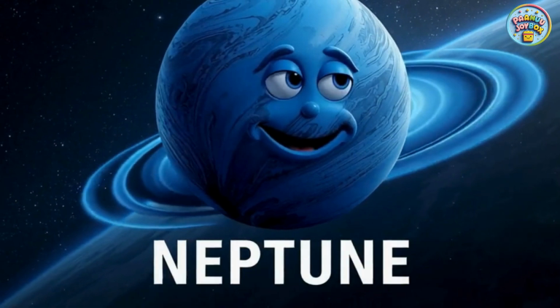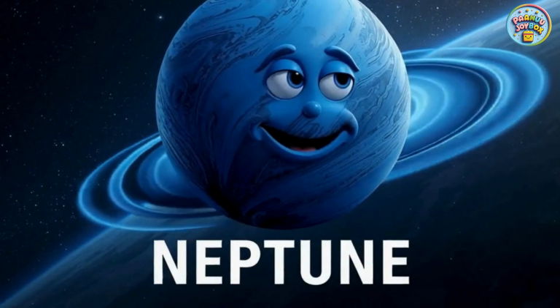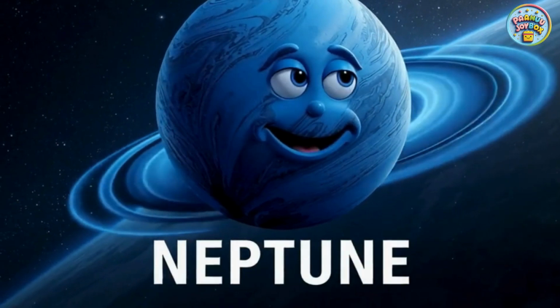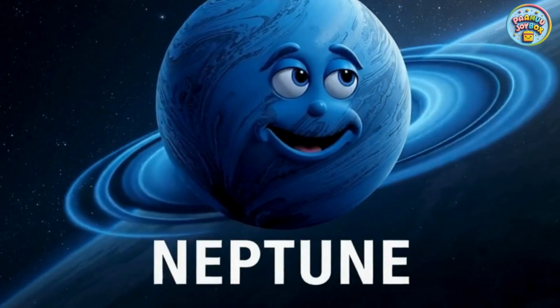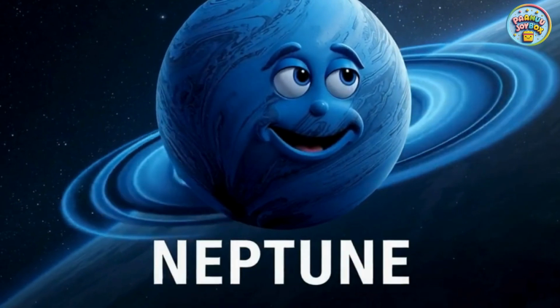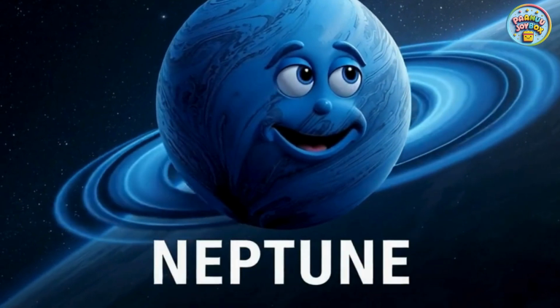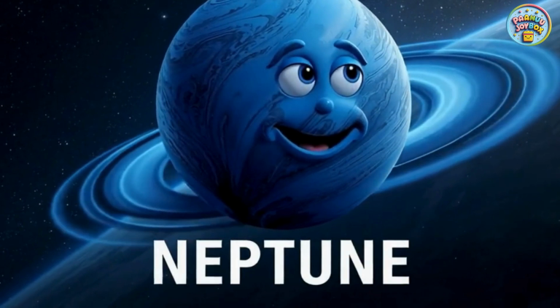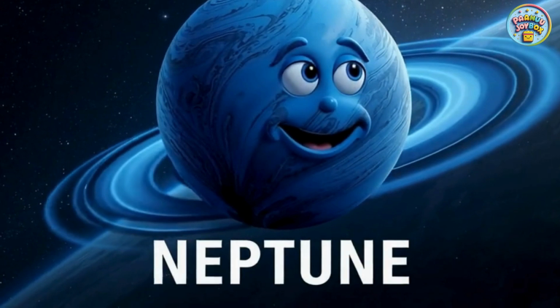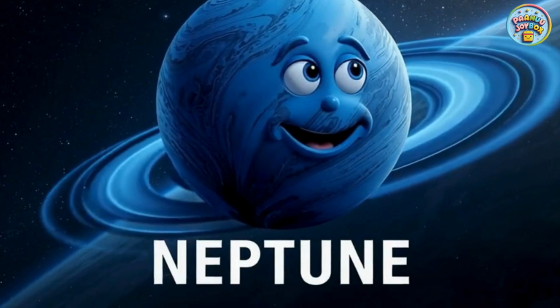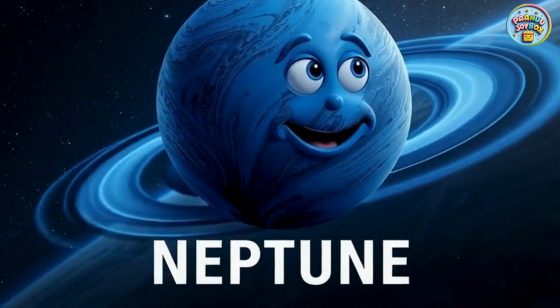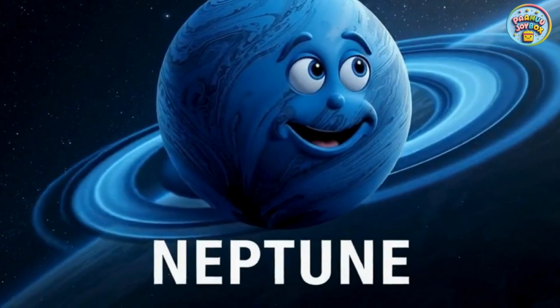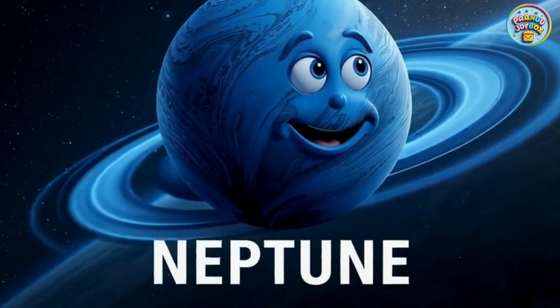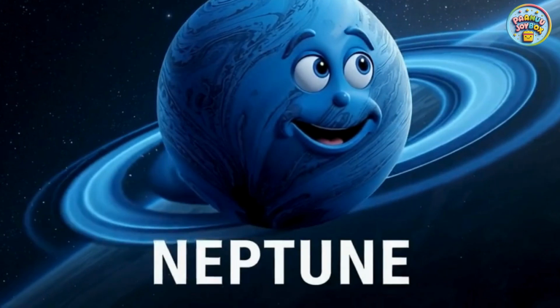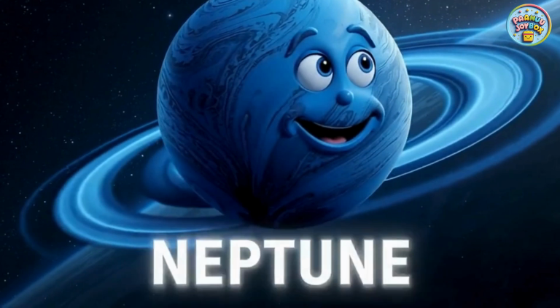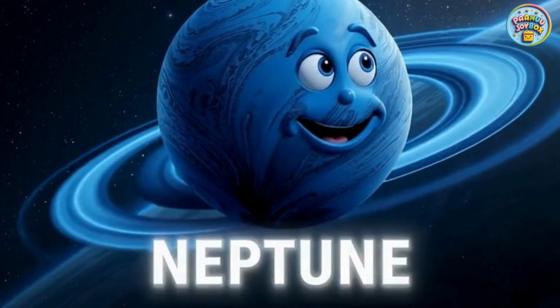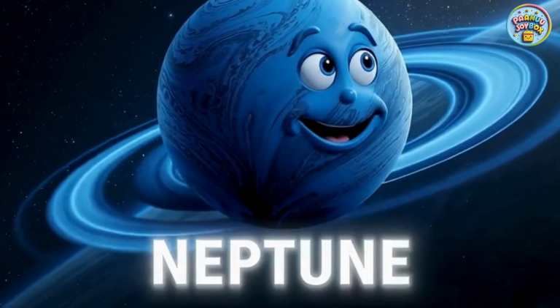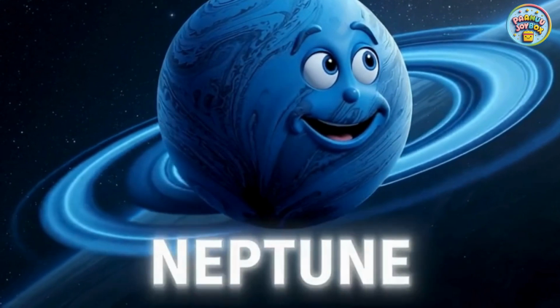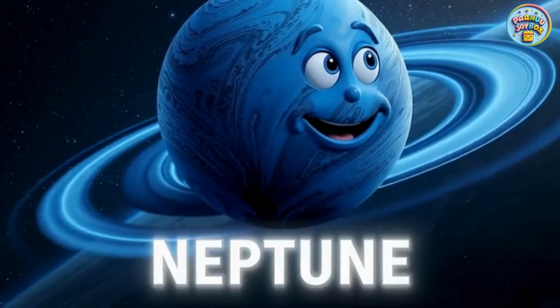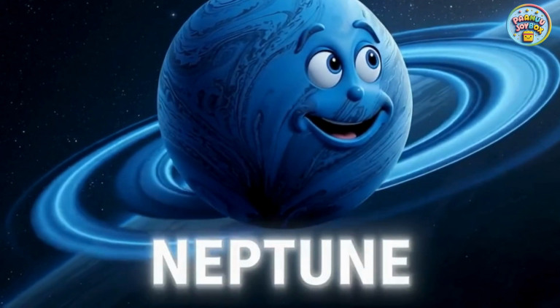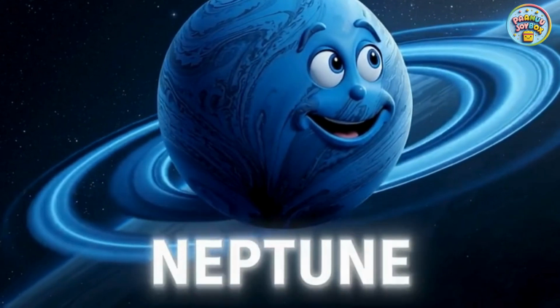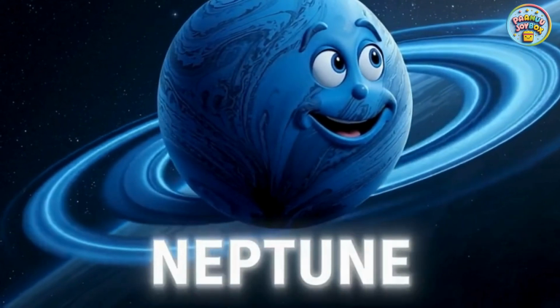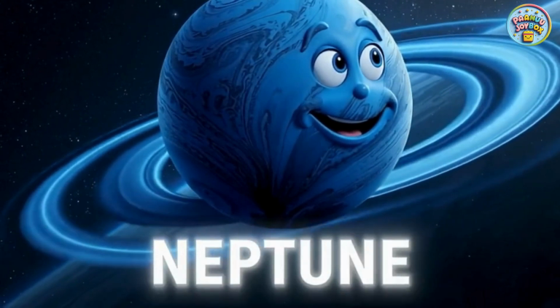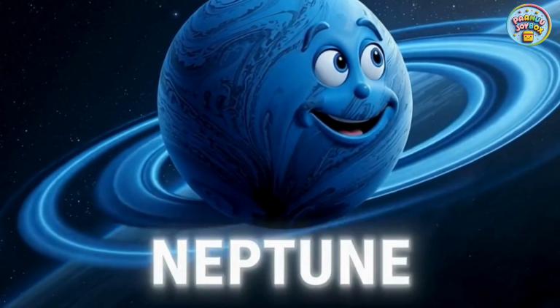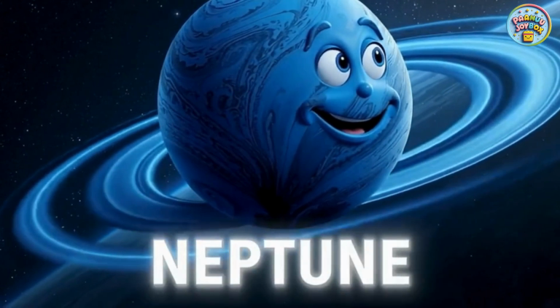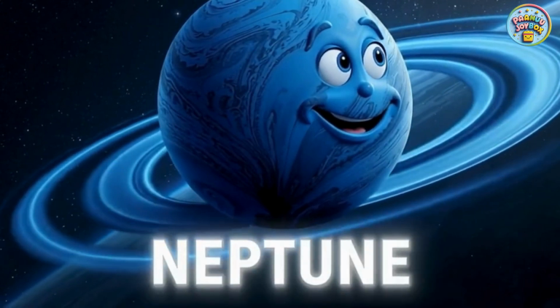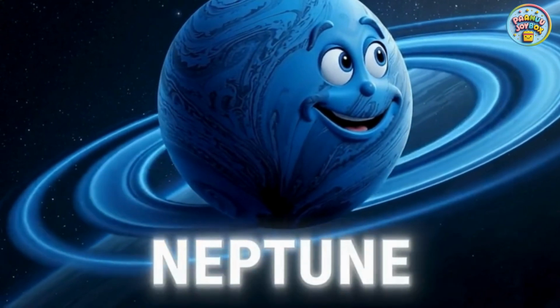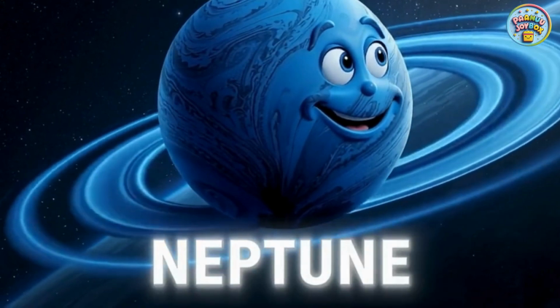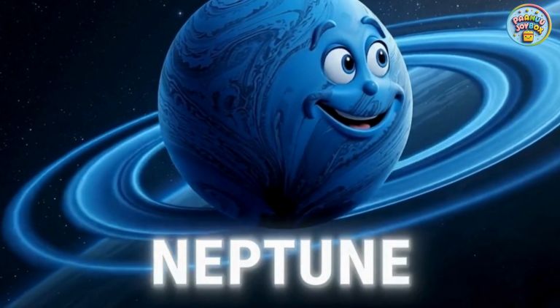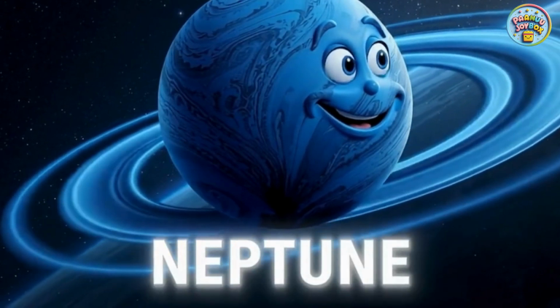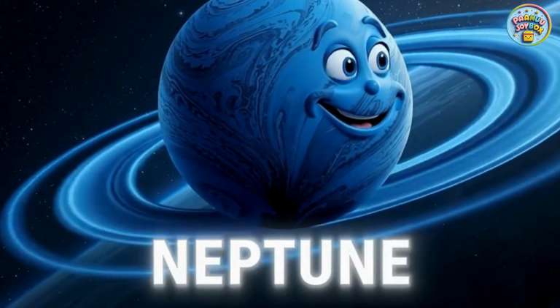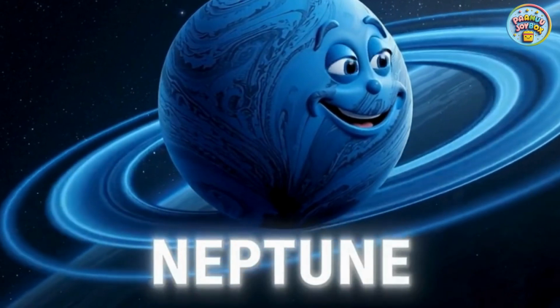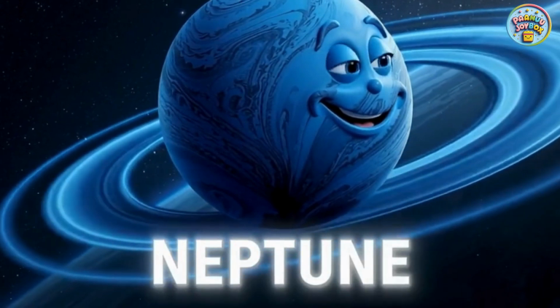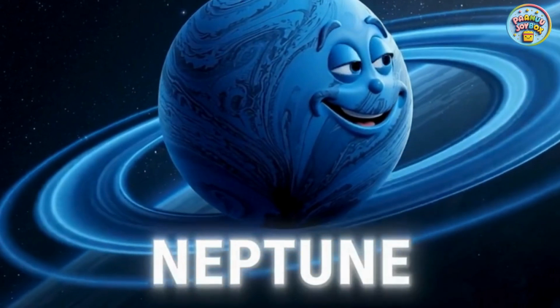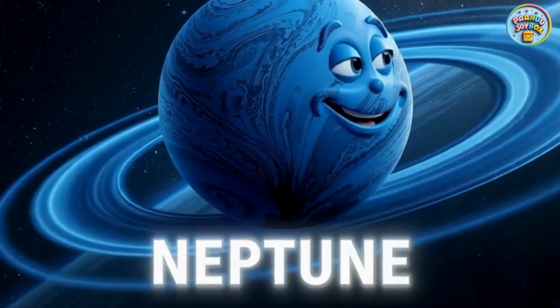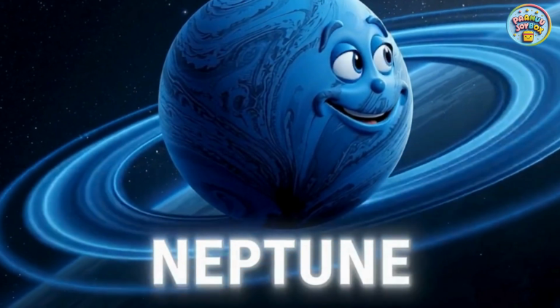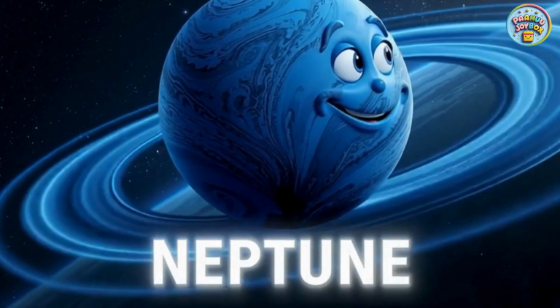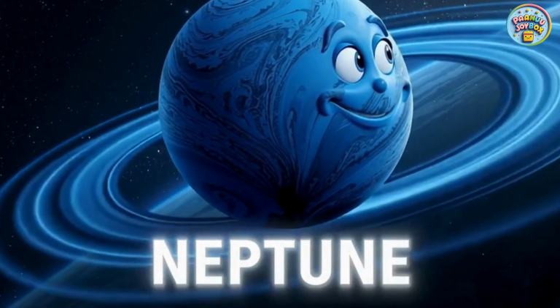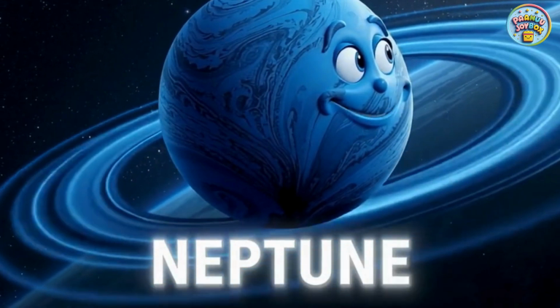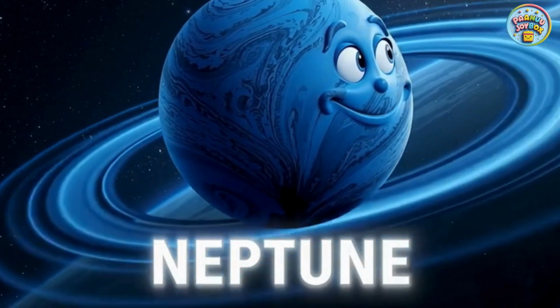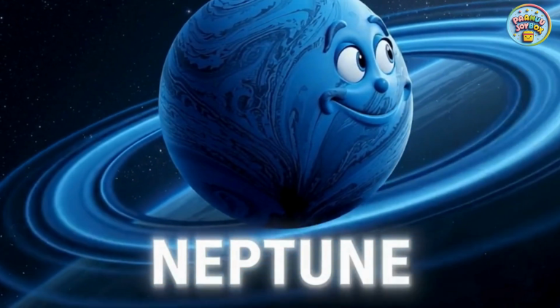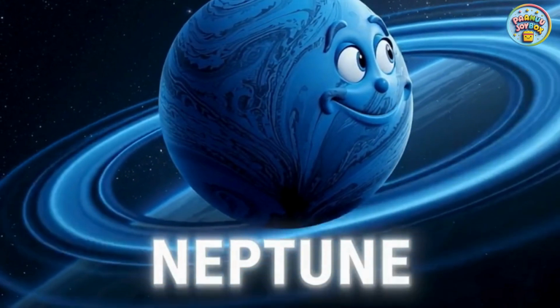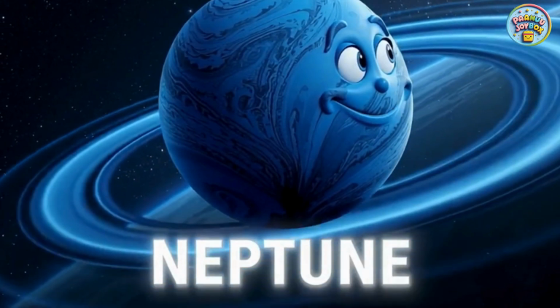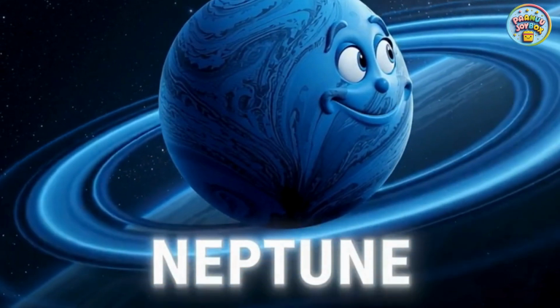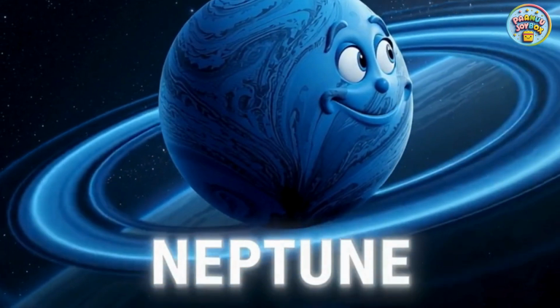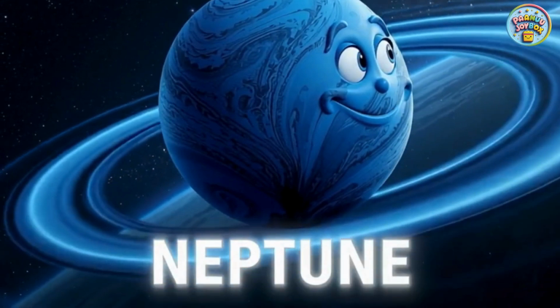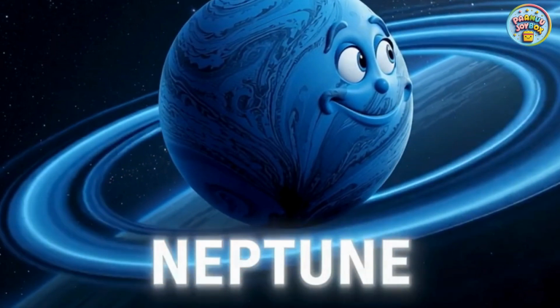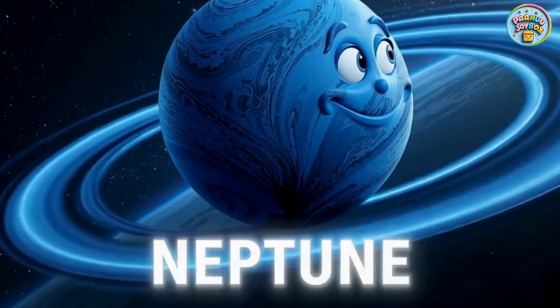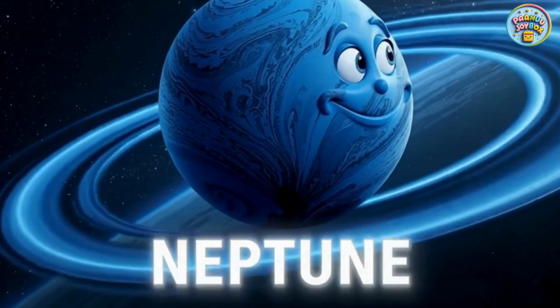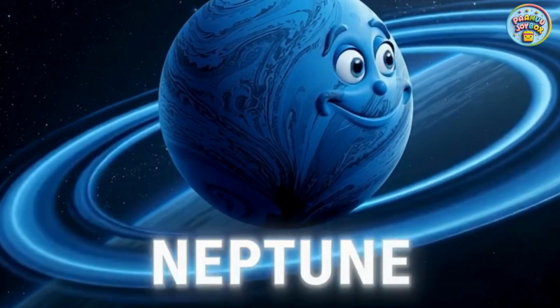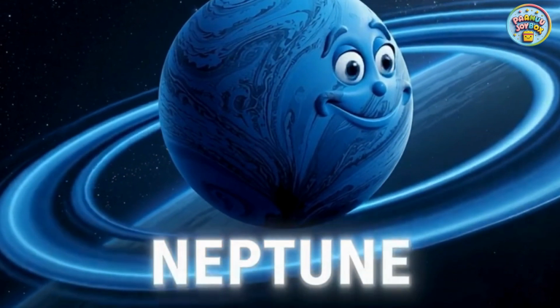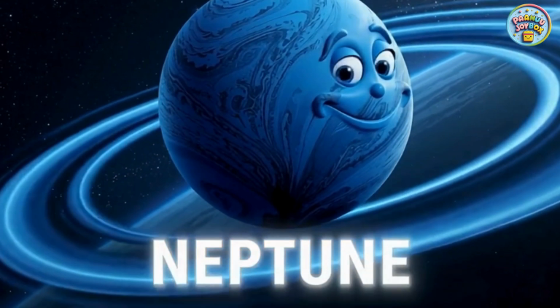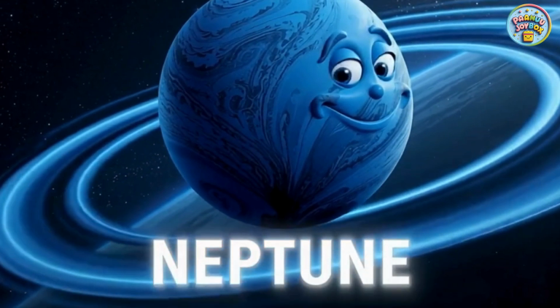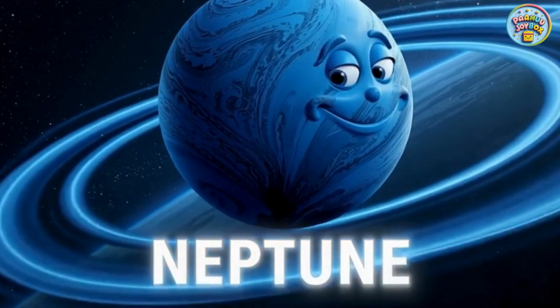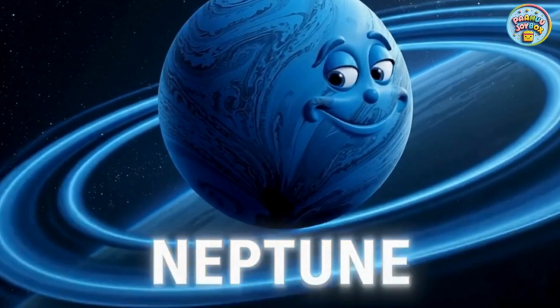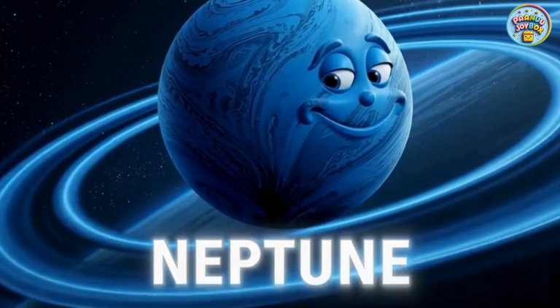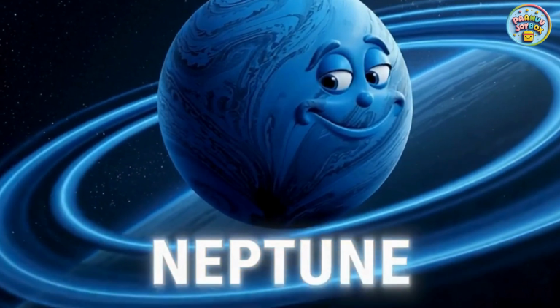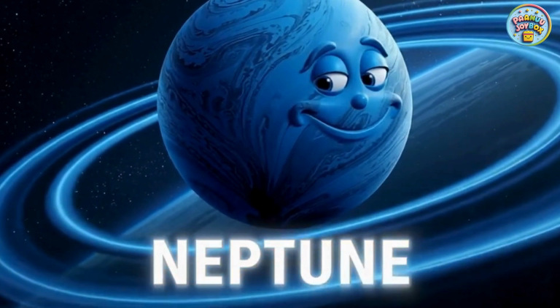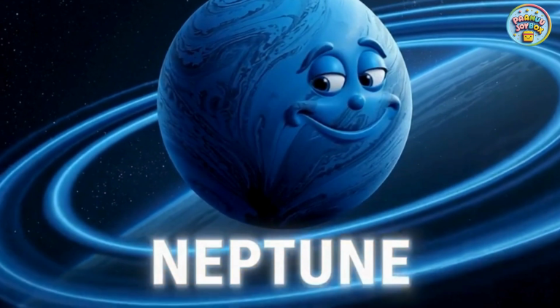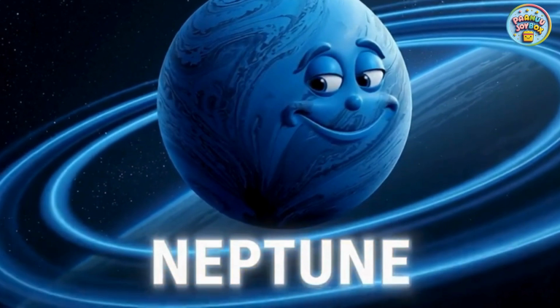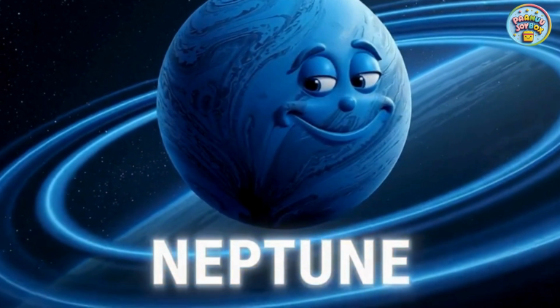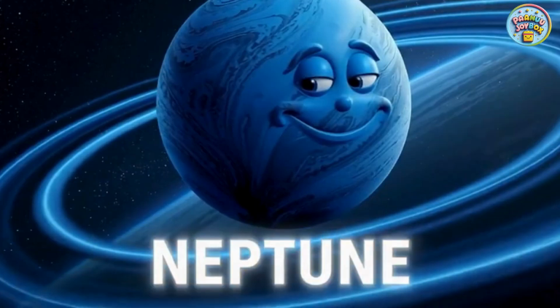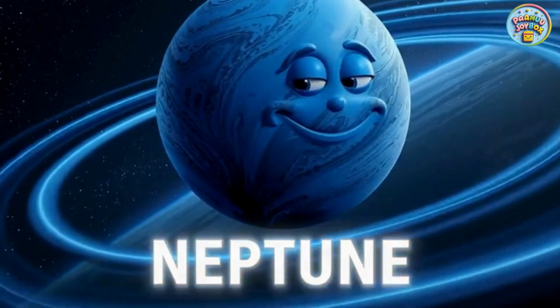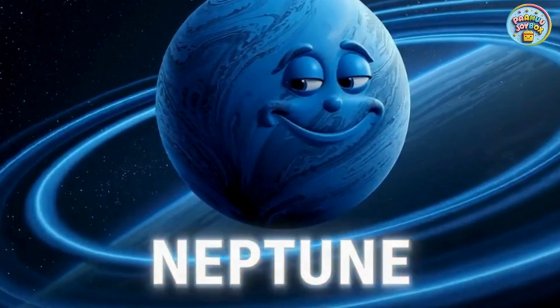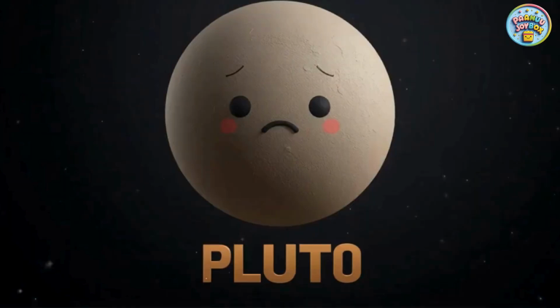Neptune is deep blue and the farthest planet from the sun. It has the fastest winds in the solar system.